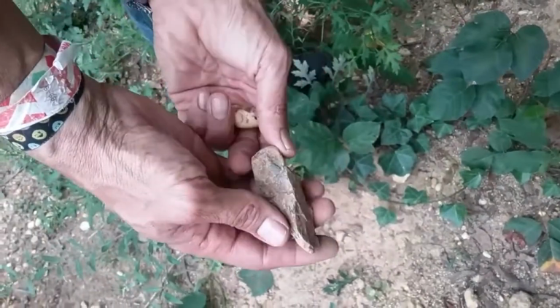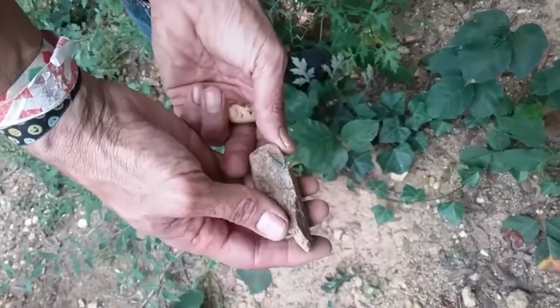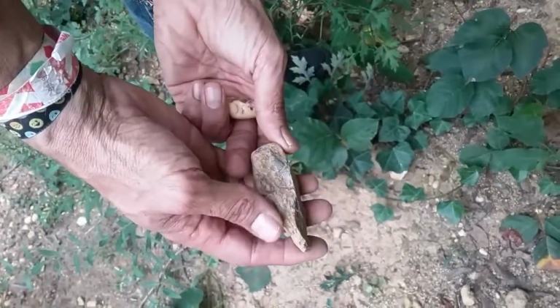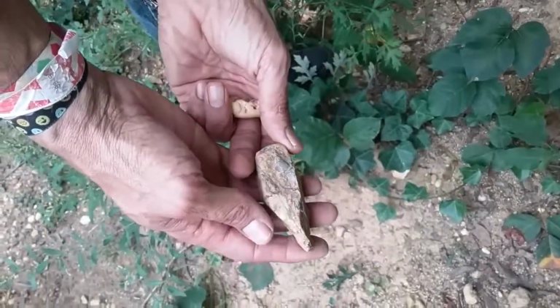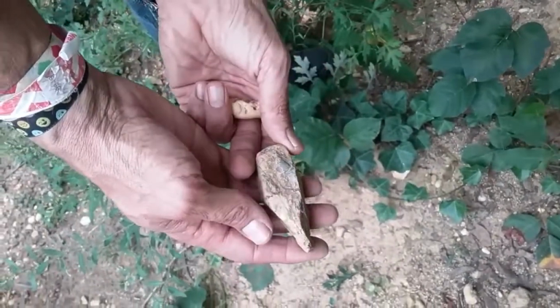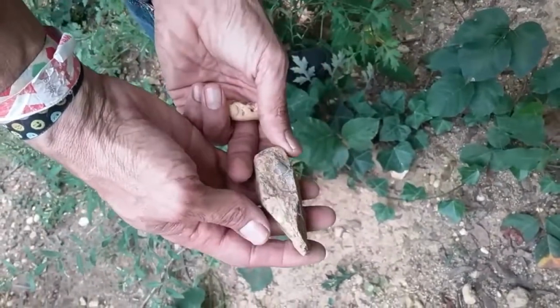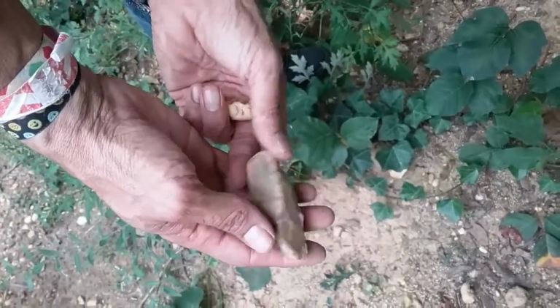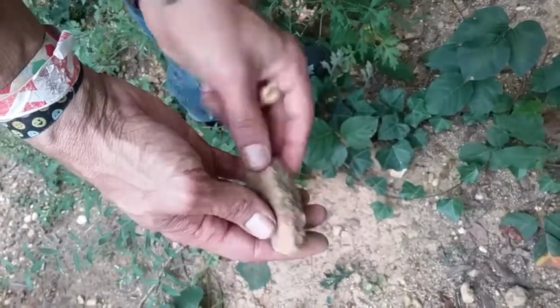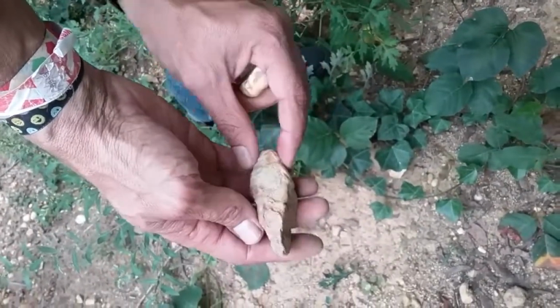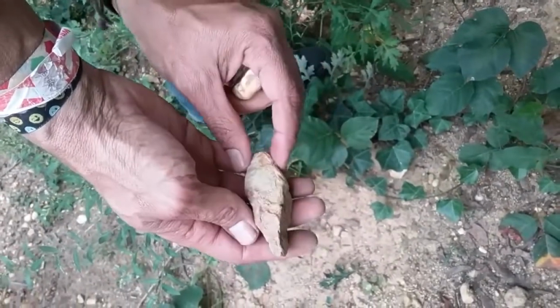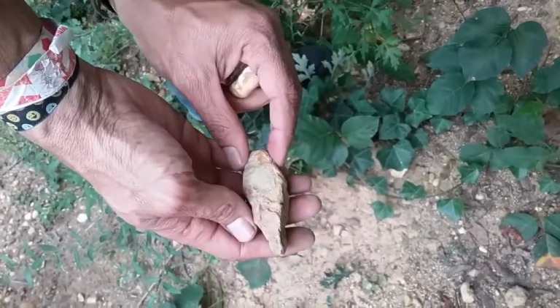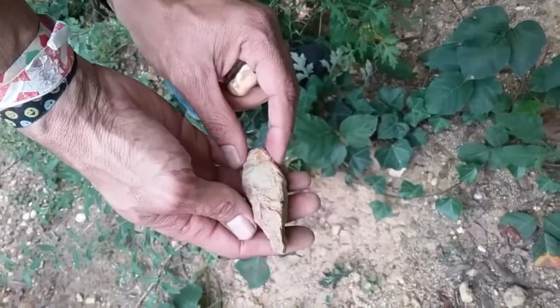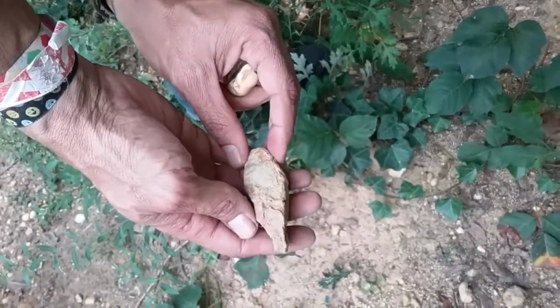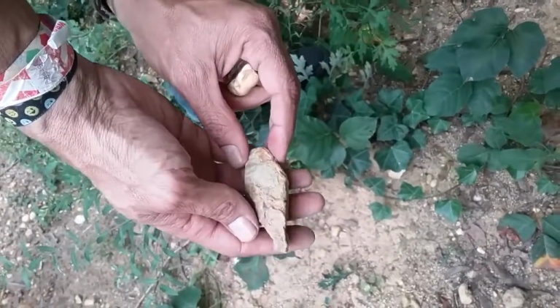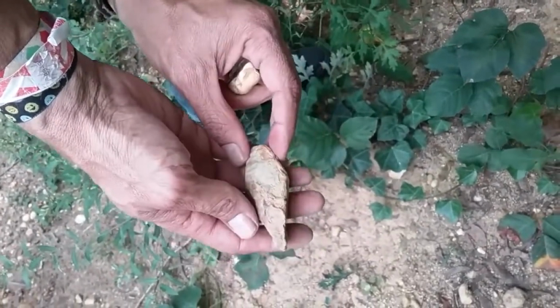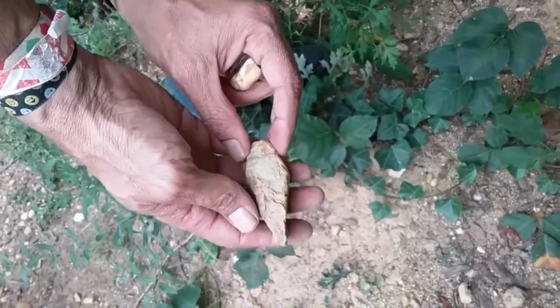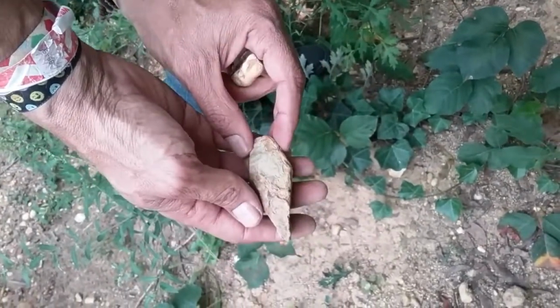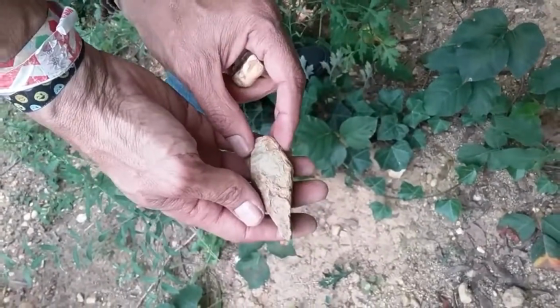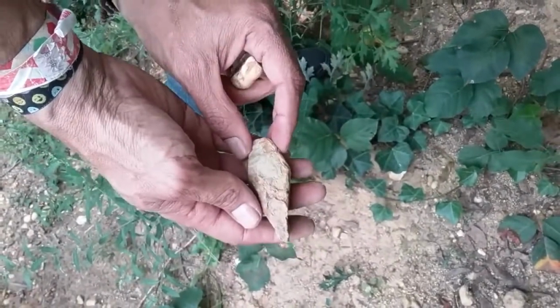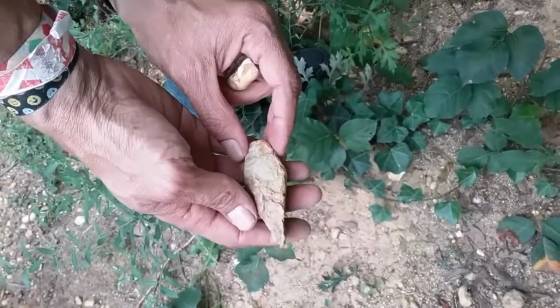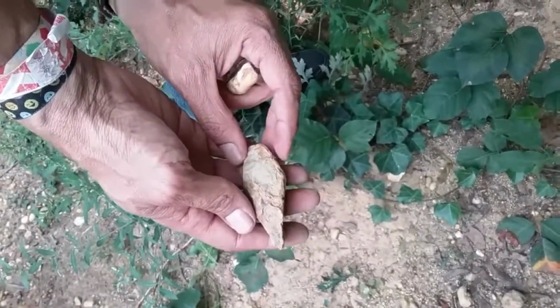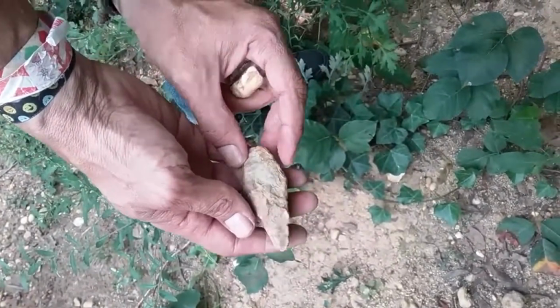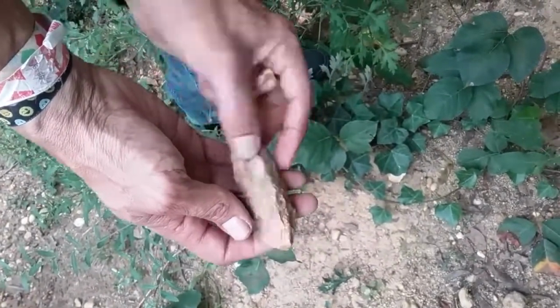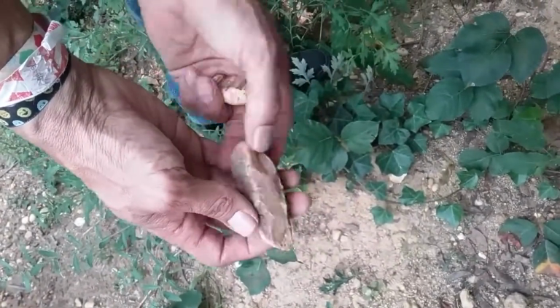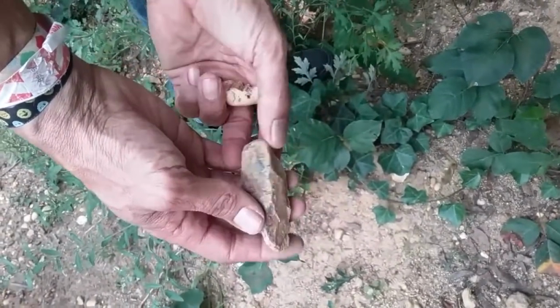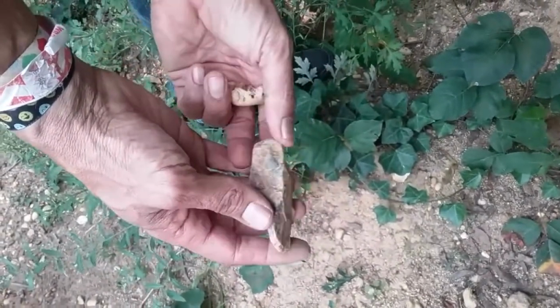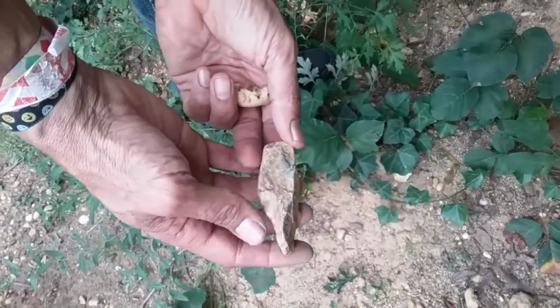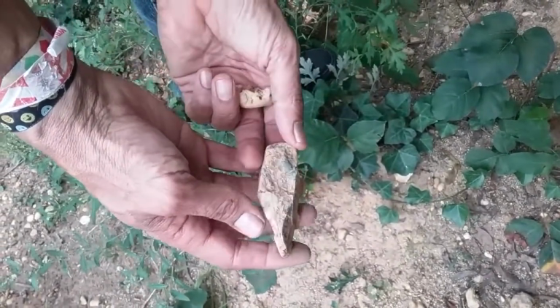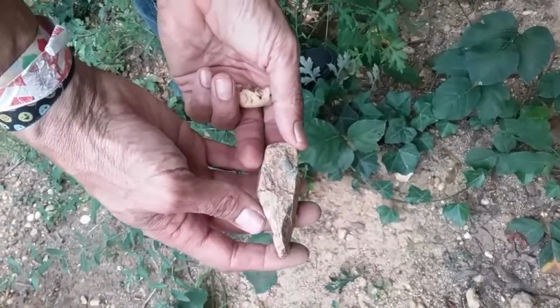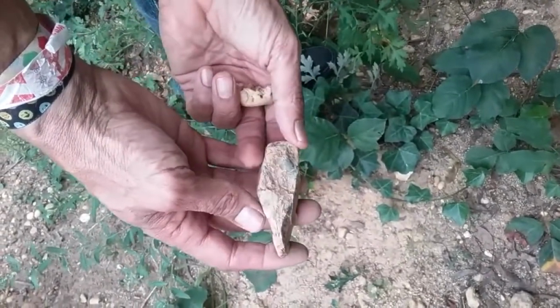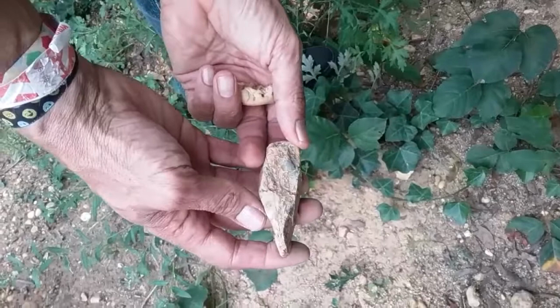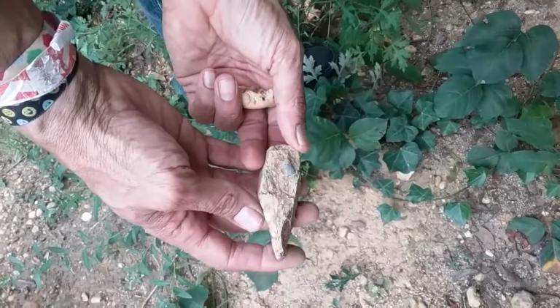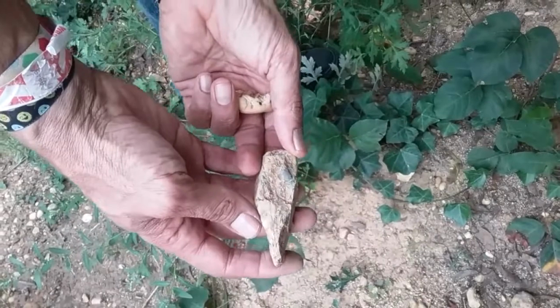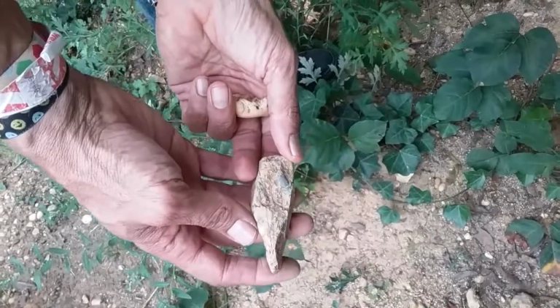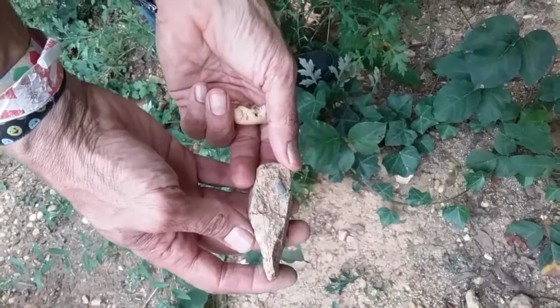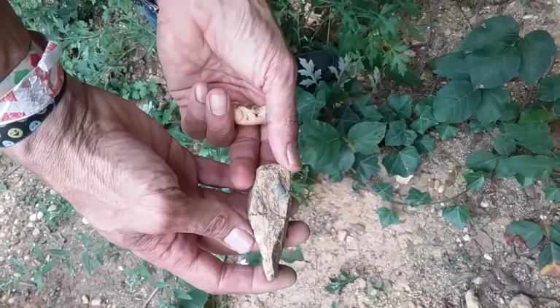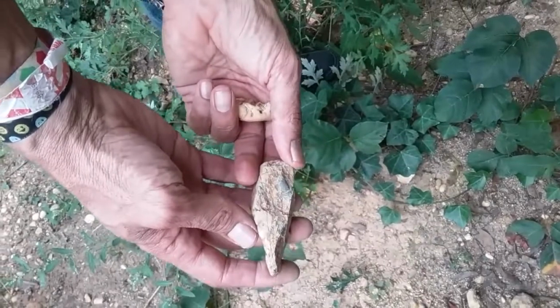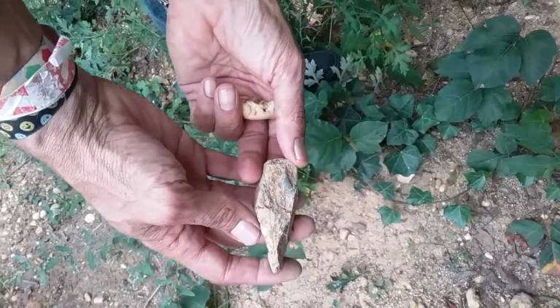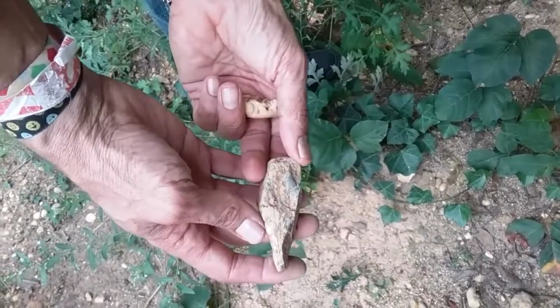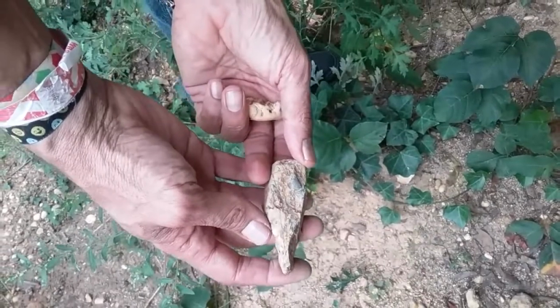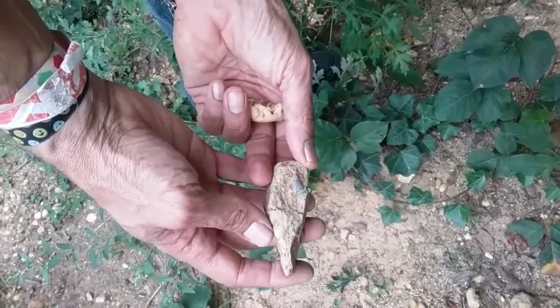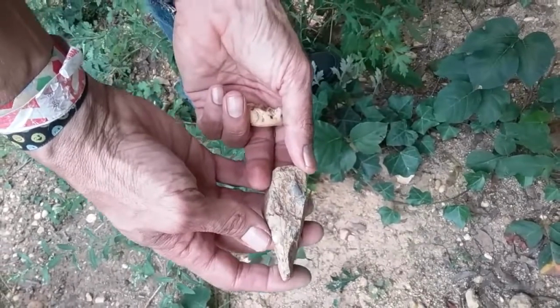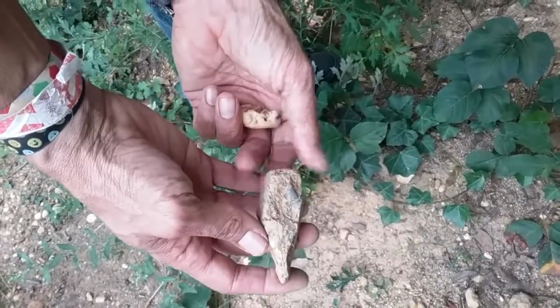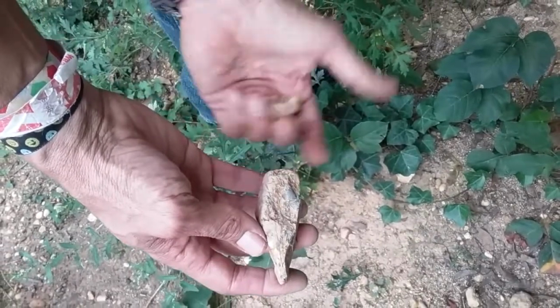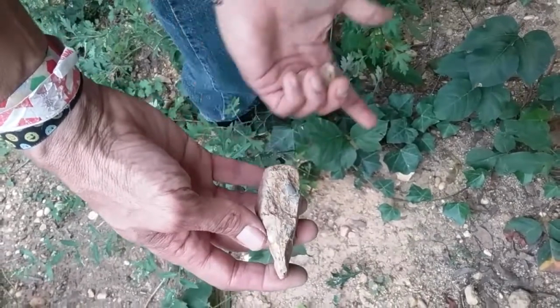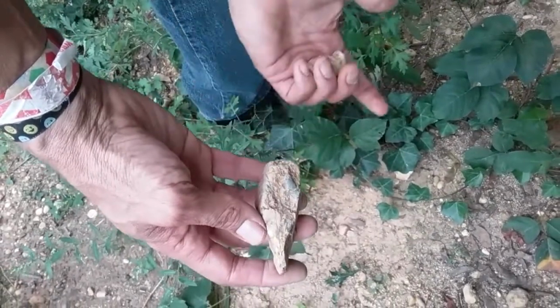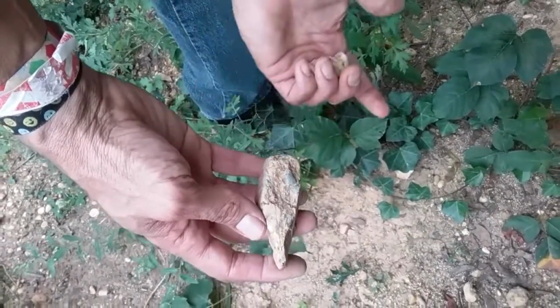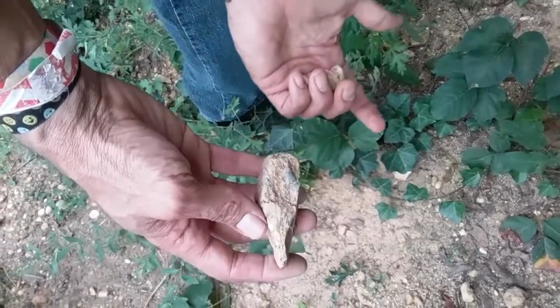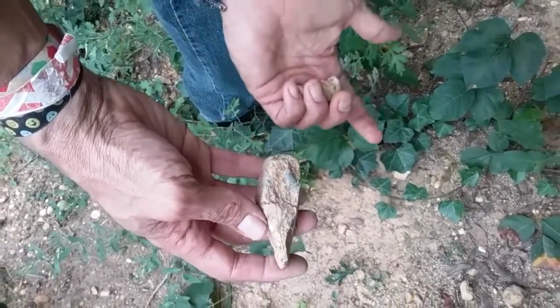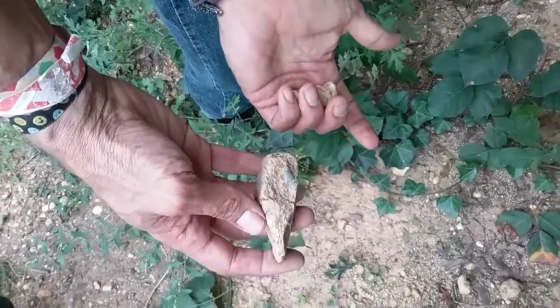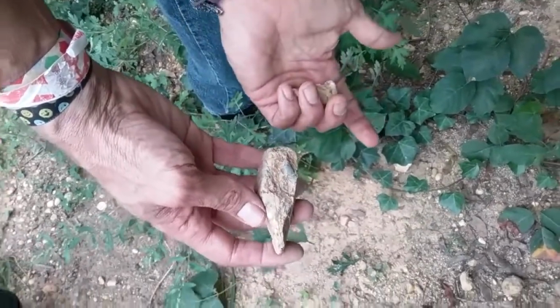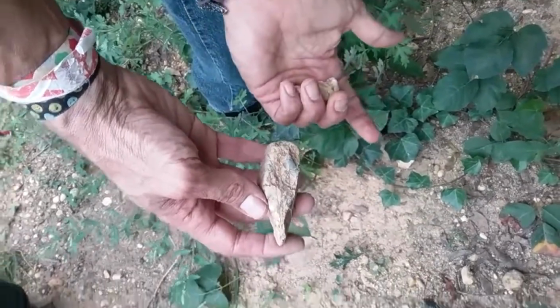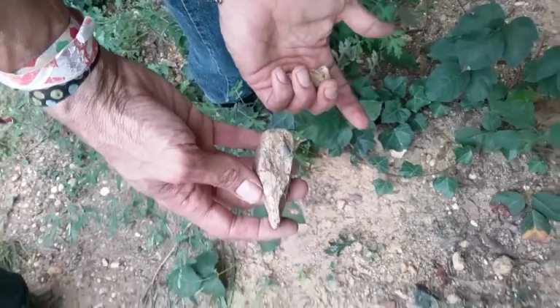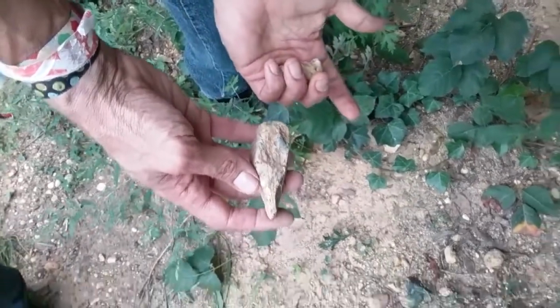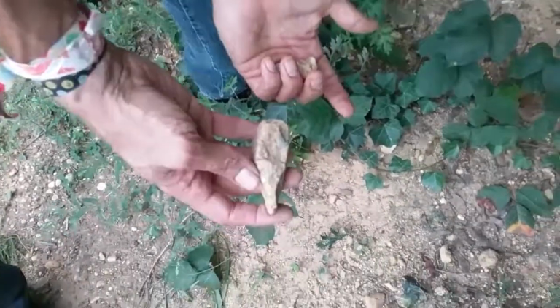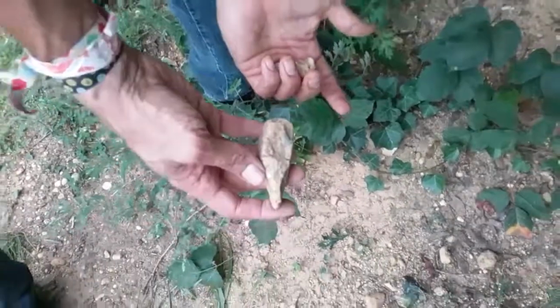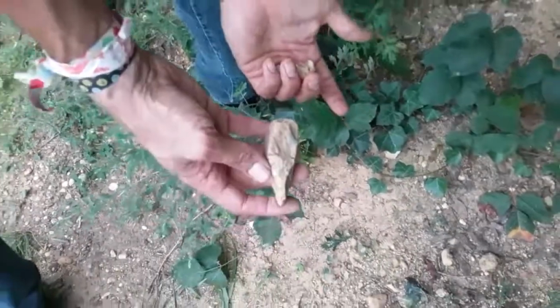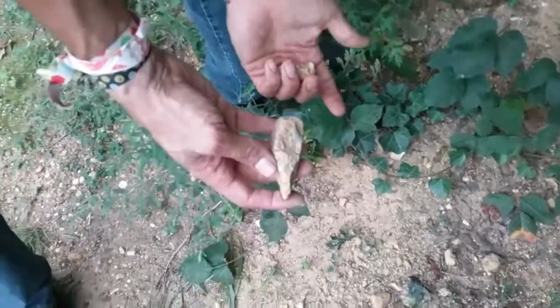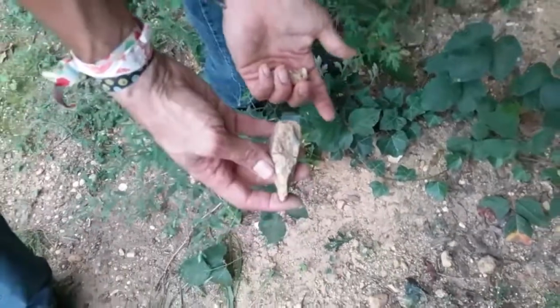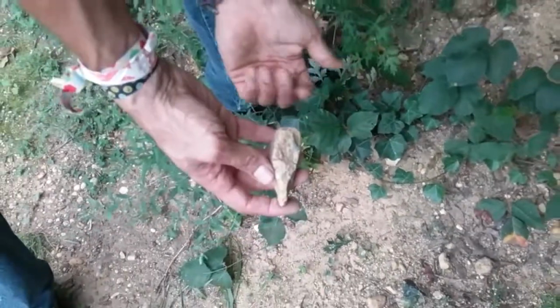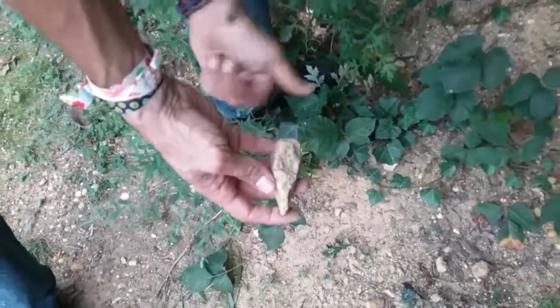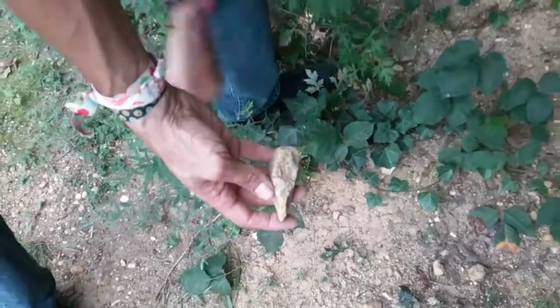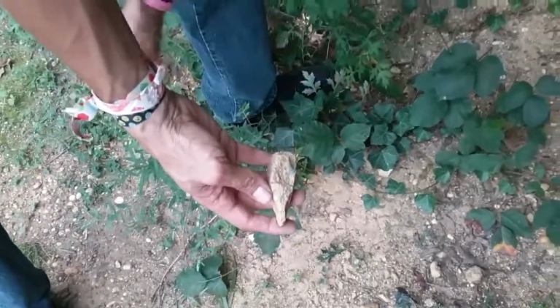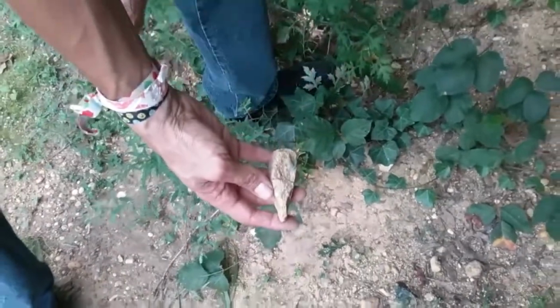We've been finding artifacts like this, as have many other relic hunters and artifact hunters around this area, for our whole lives. Right, Ted? That's right. Cool one.